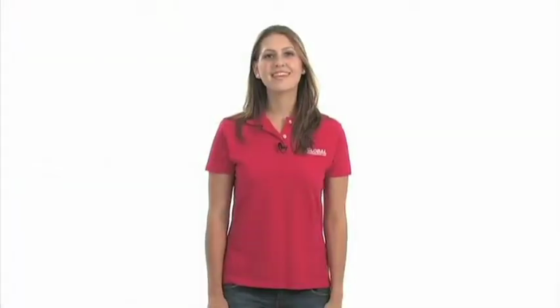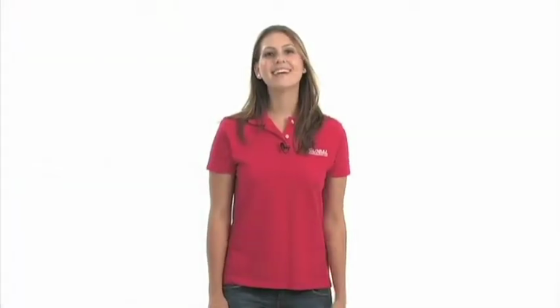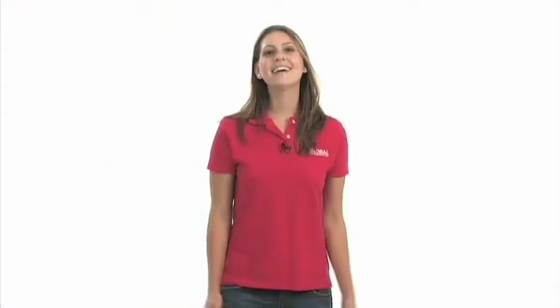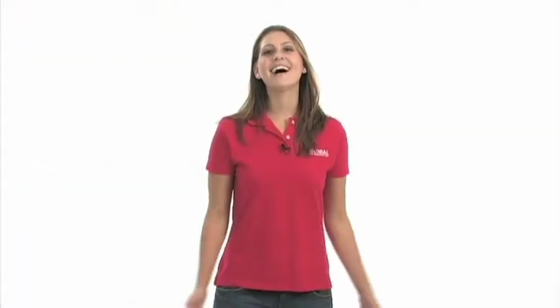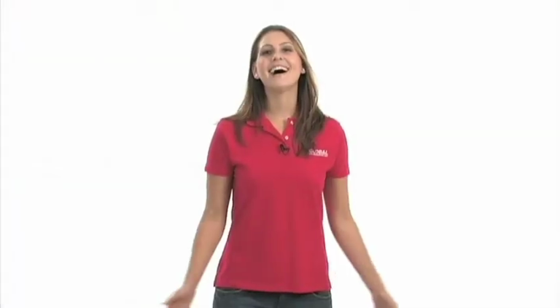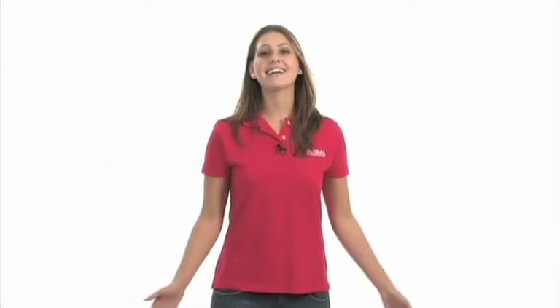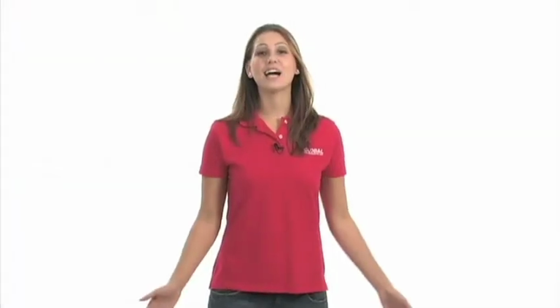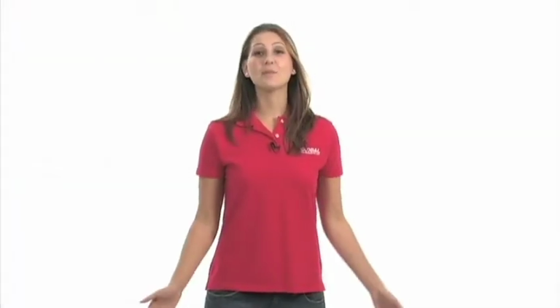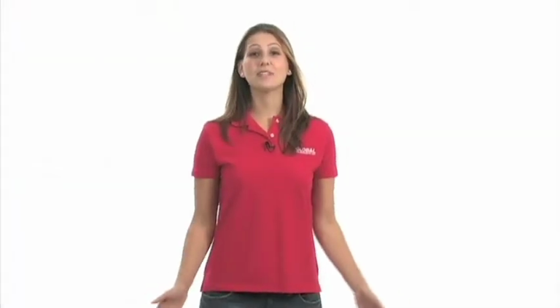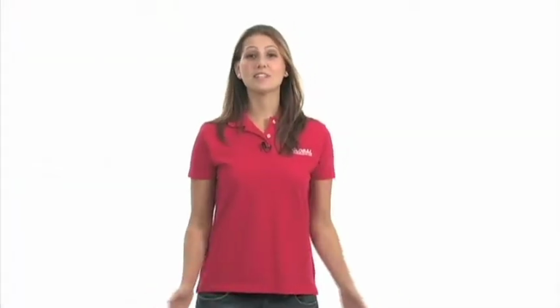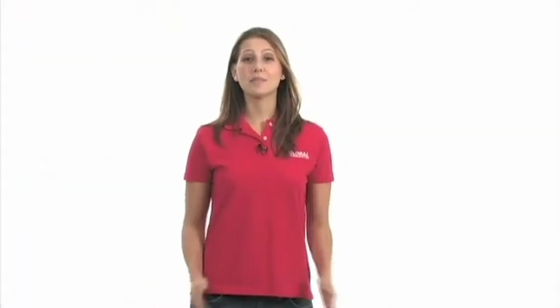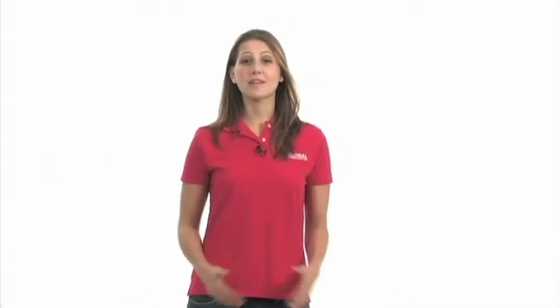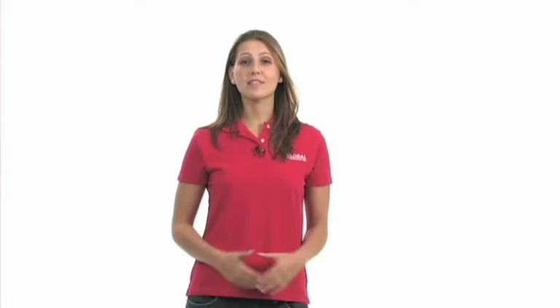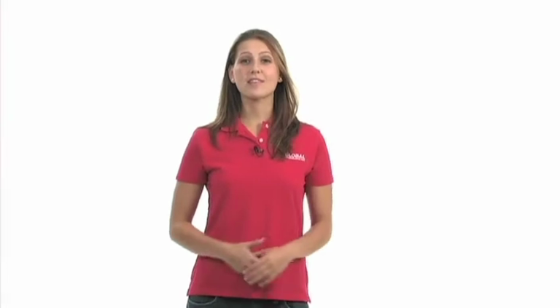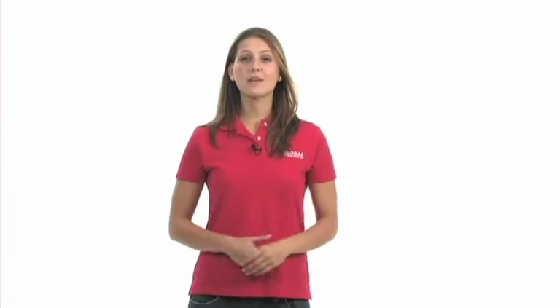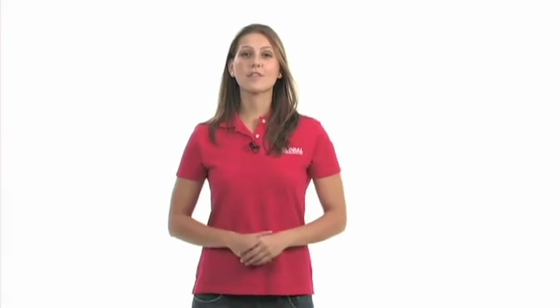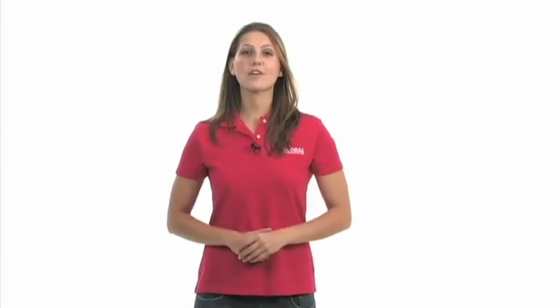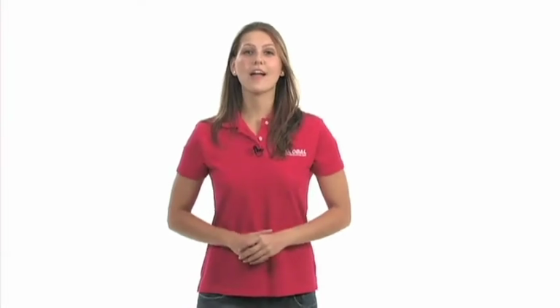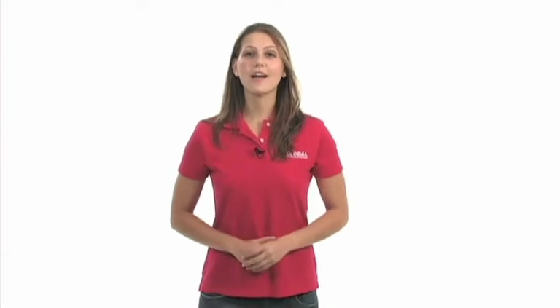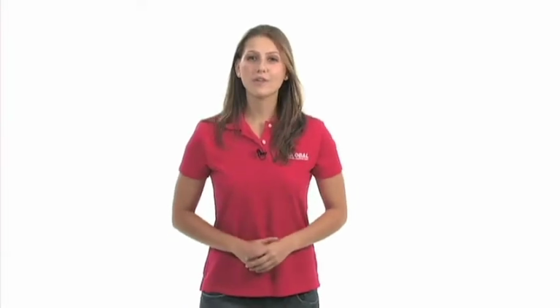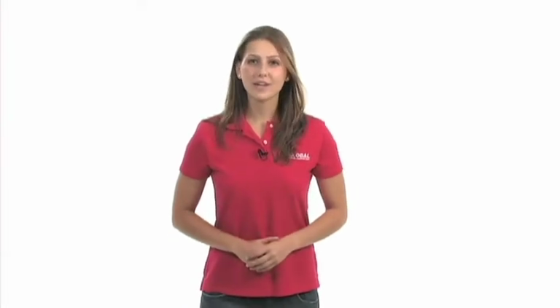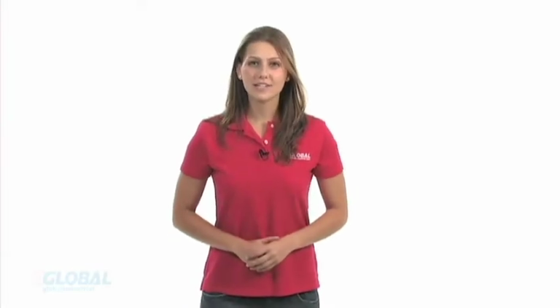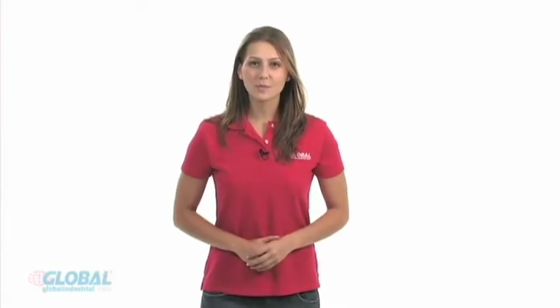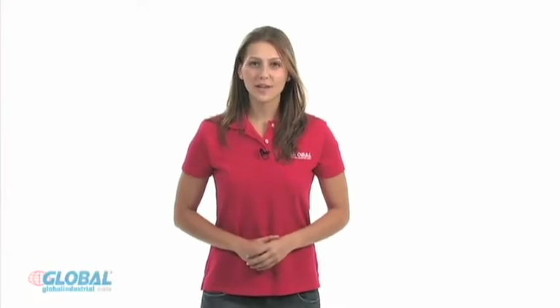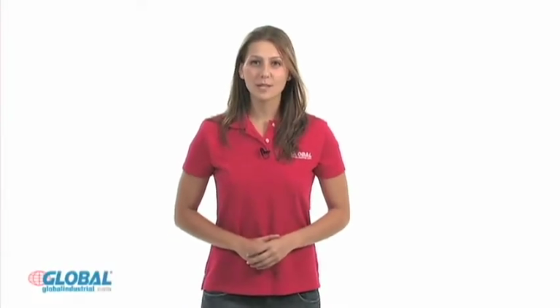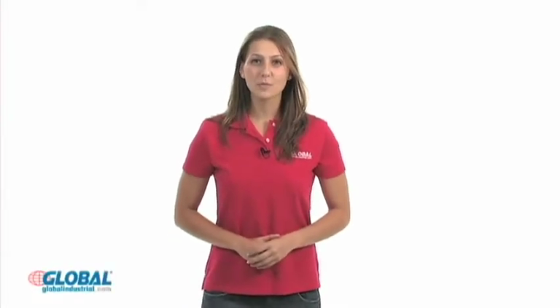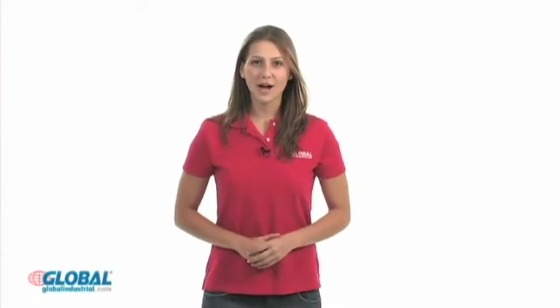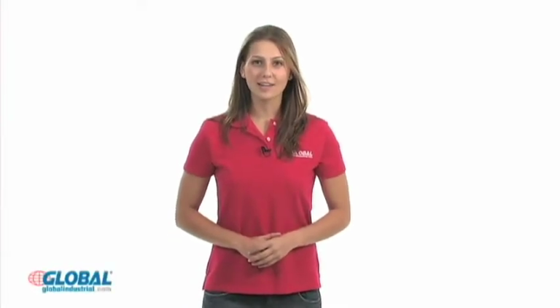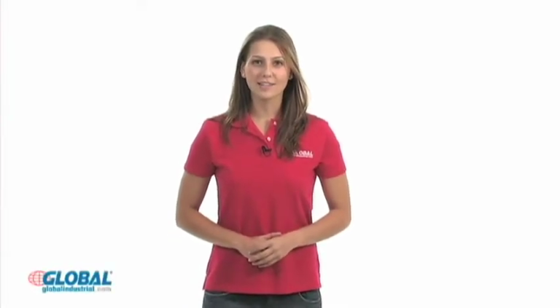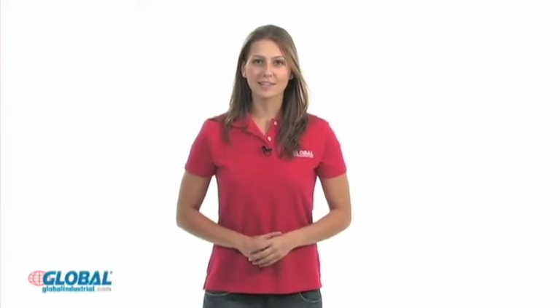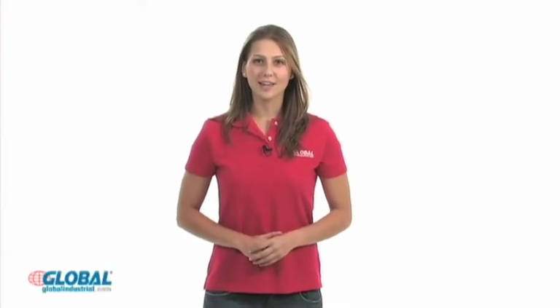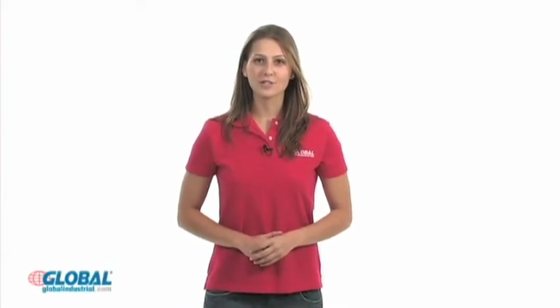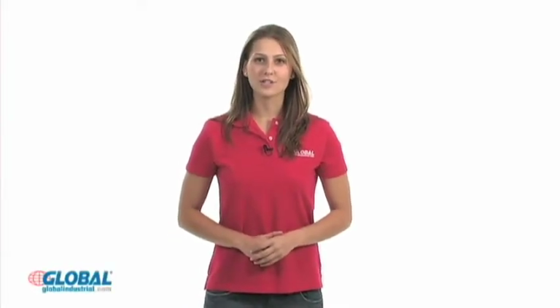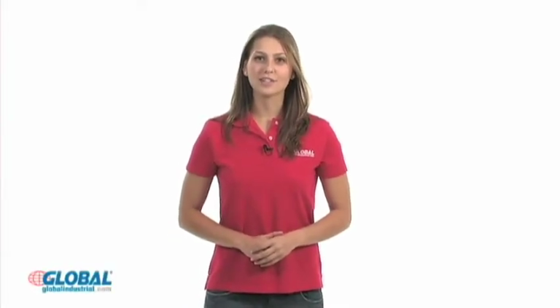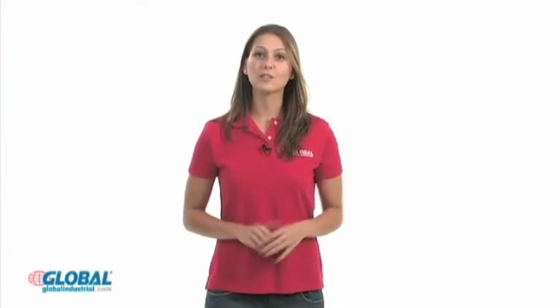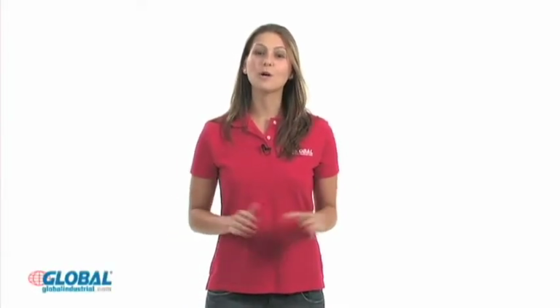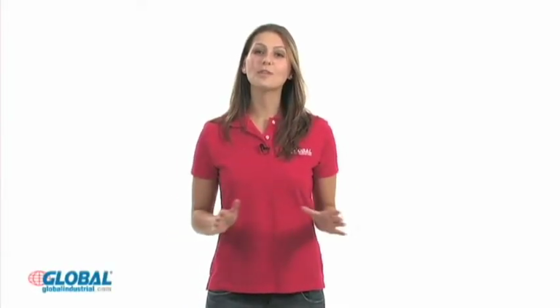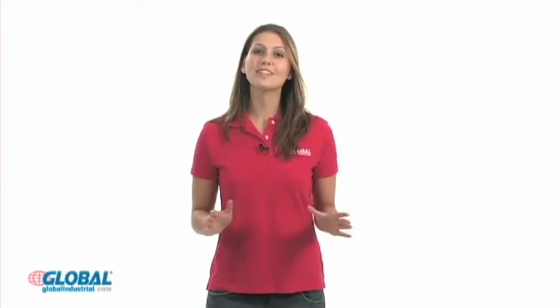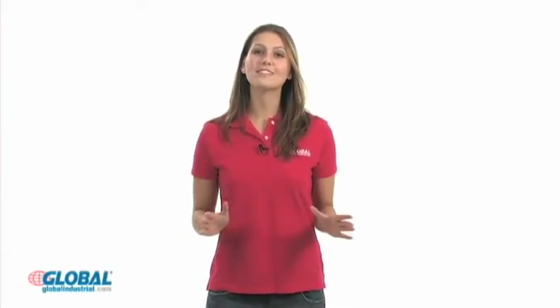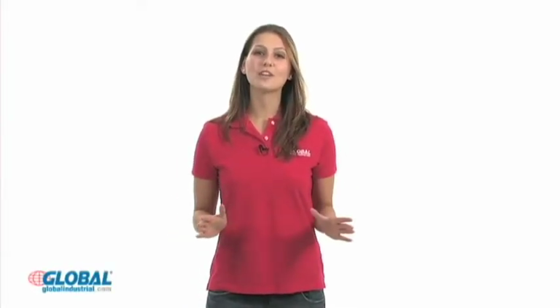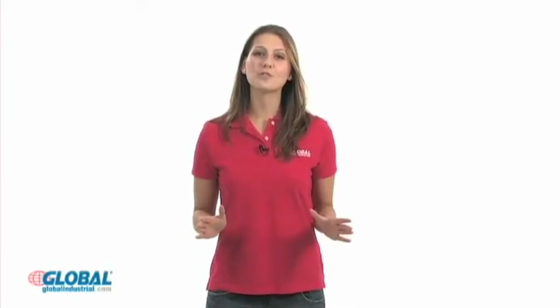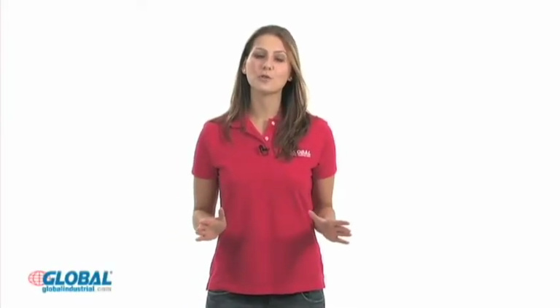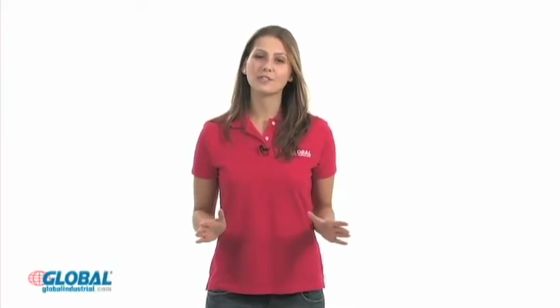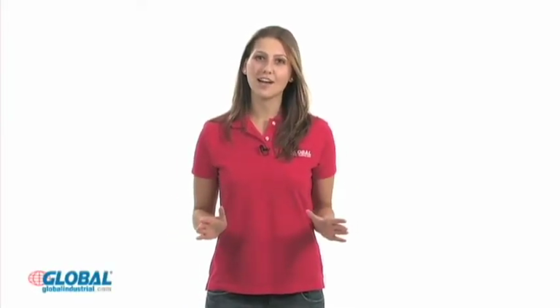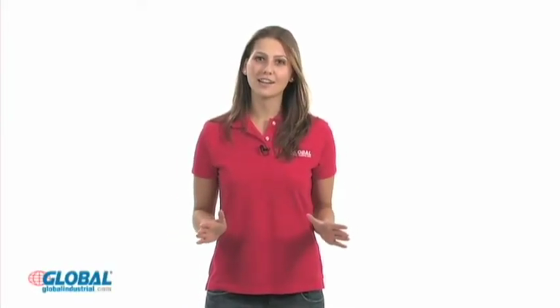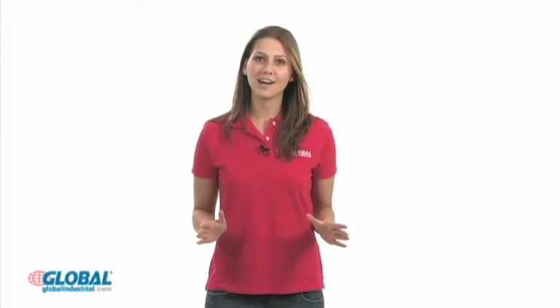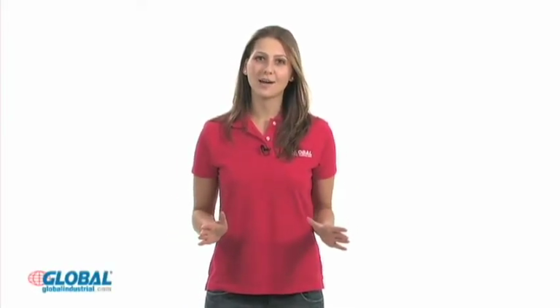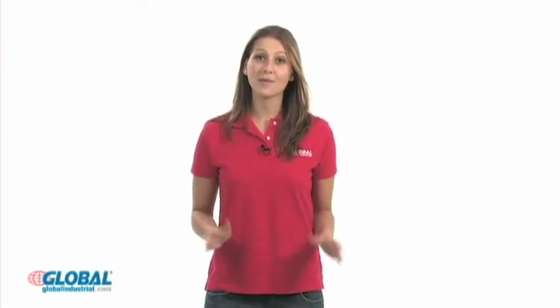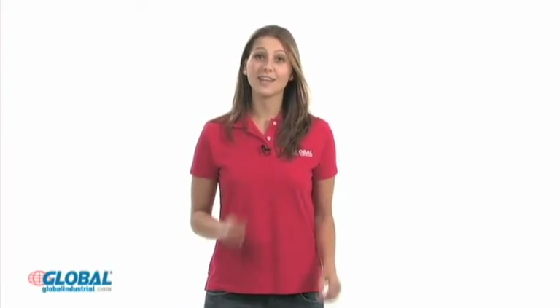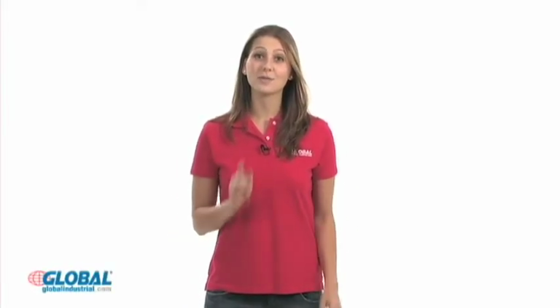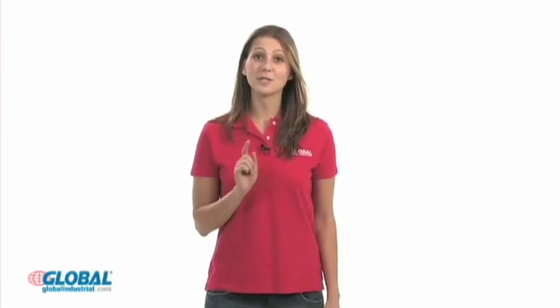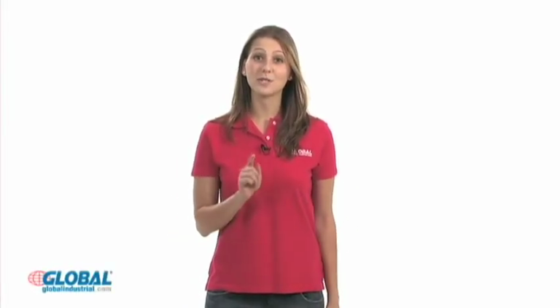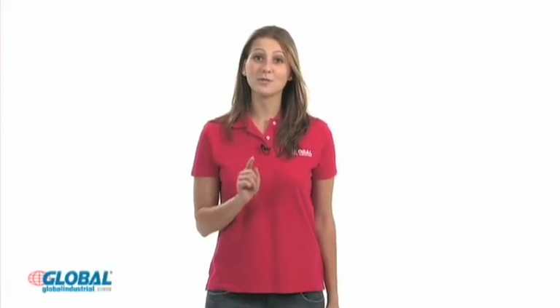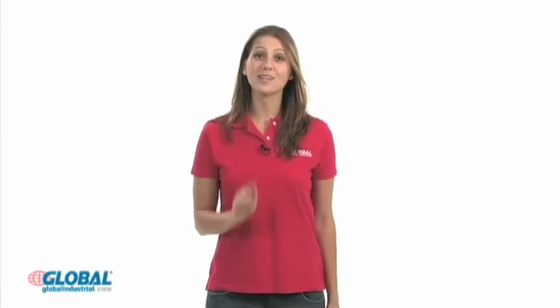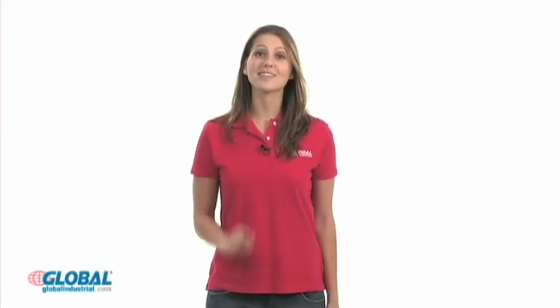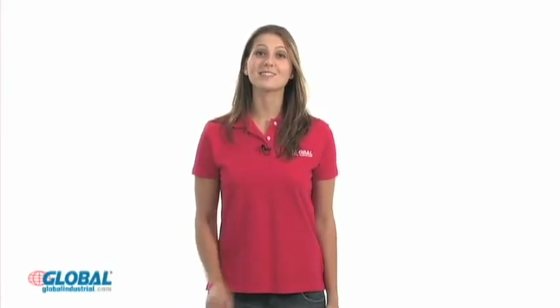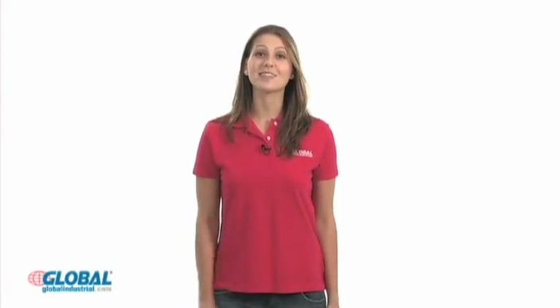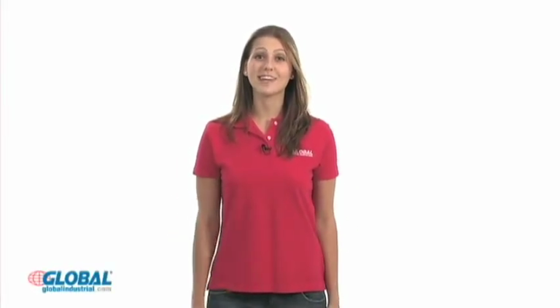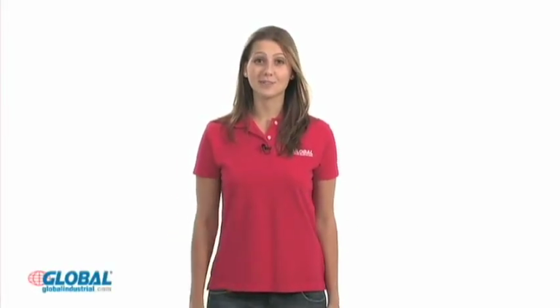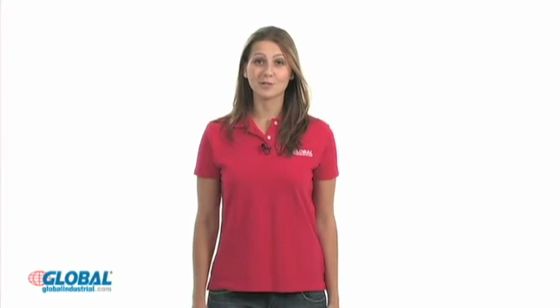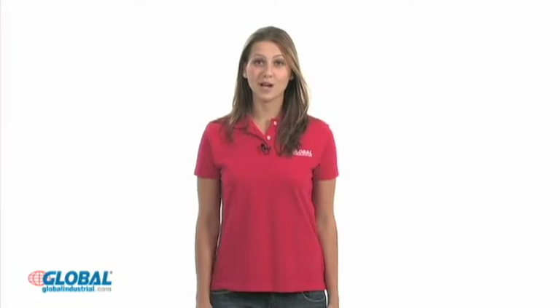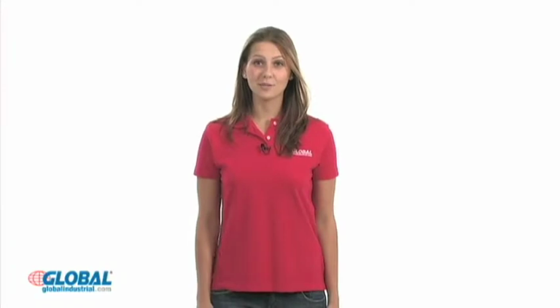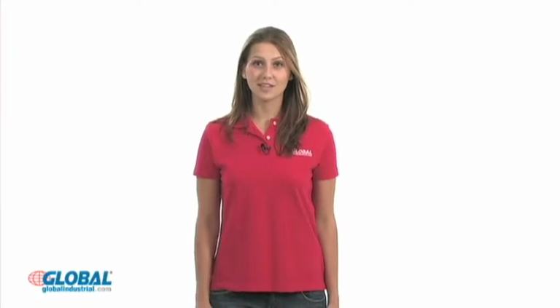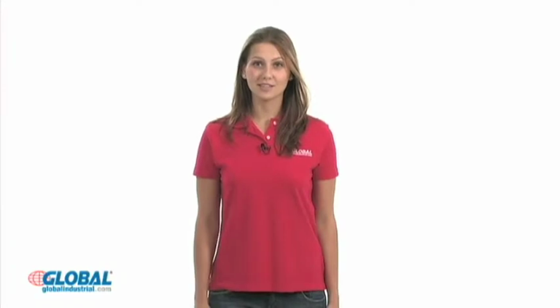Hi, I'm Elizabeth. With our ever-expanding product selection, GlobalIndustrial.com has what you need to get the job done.